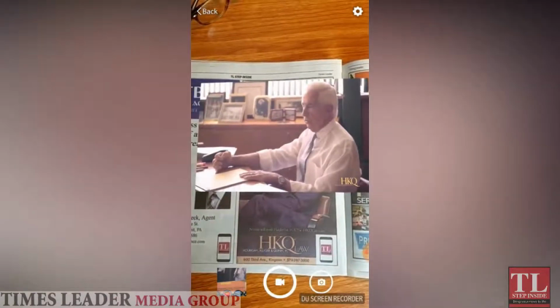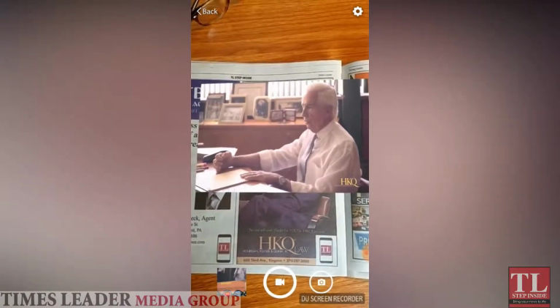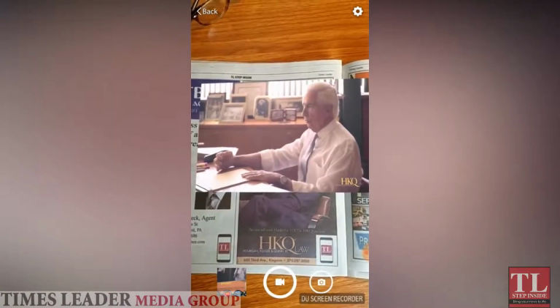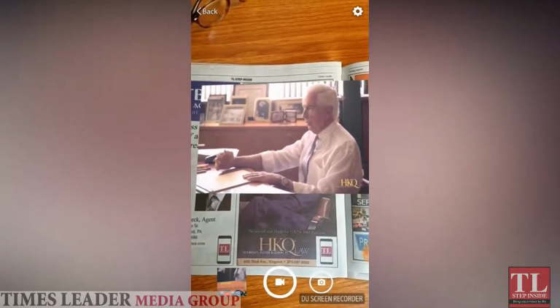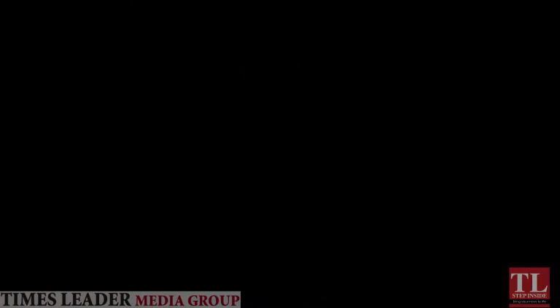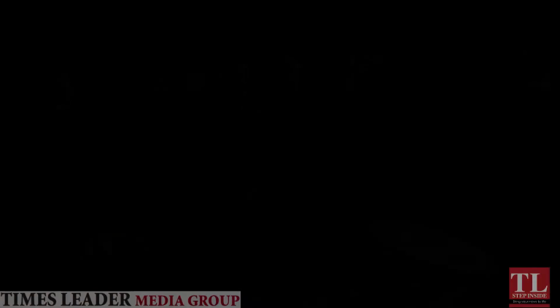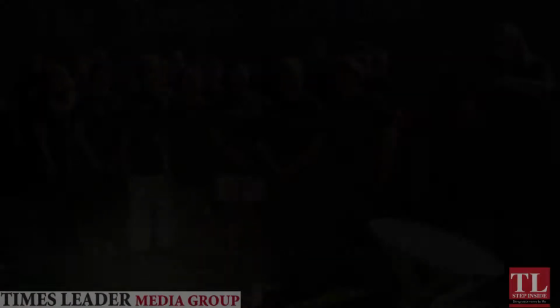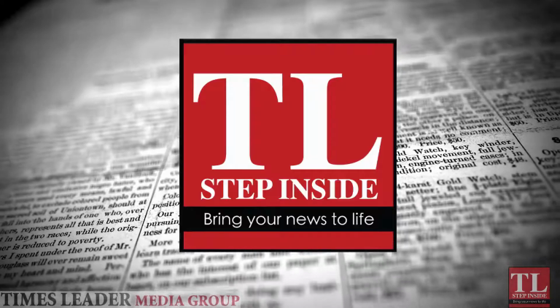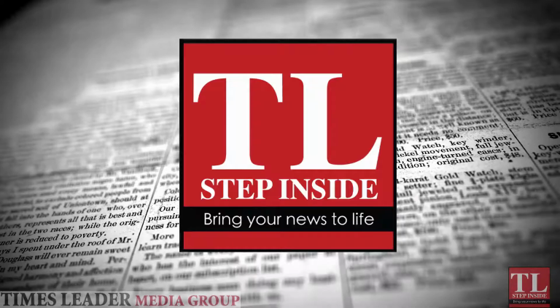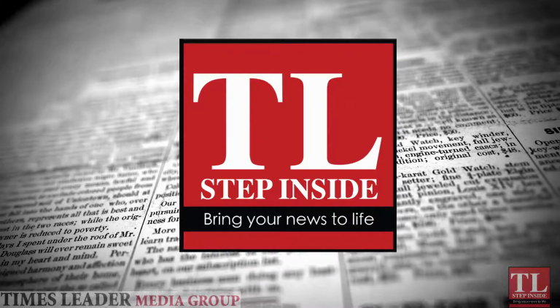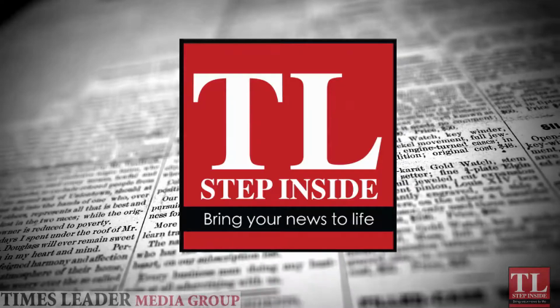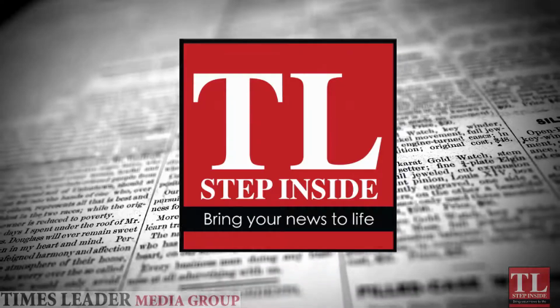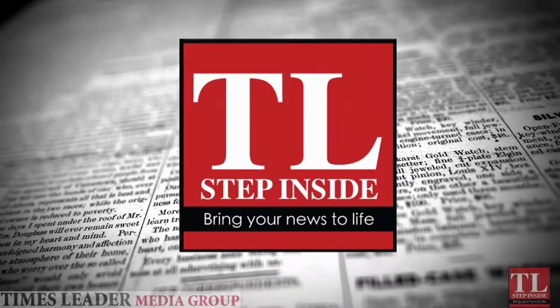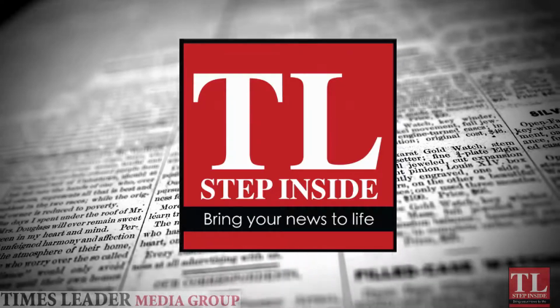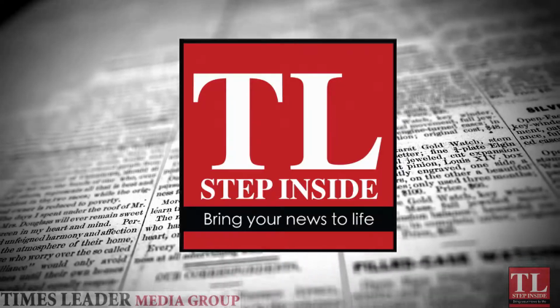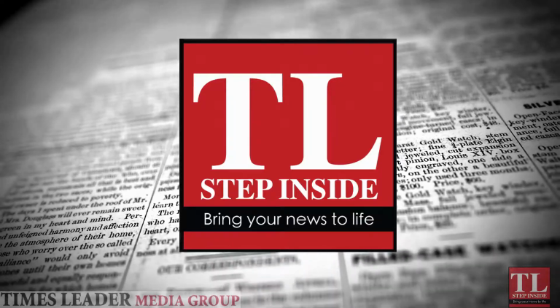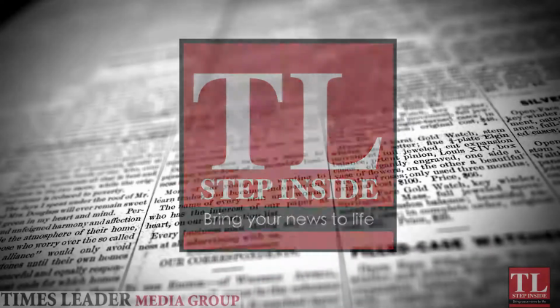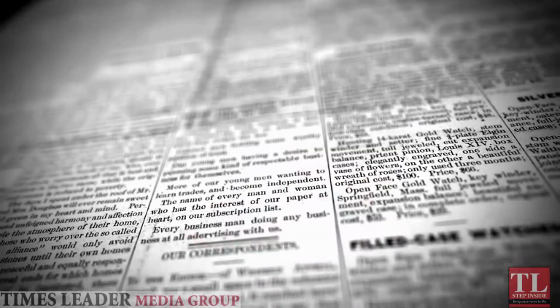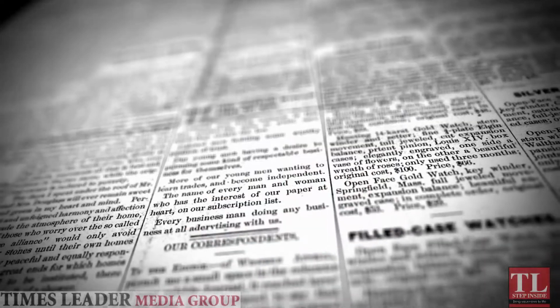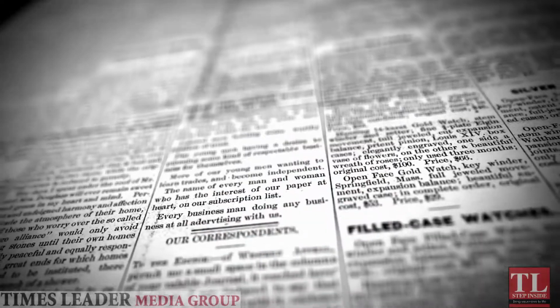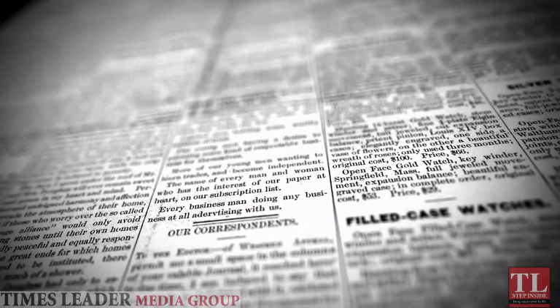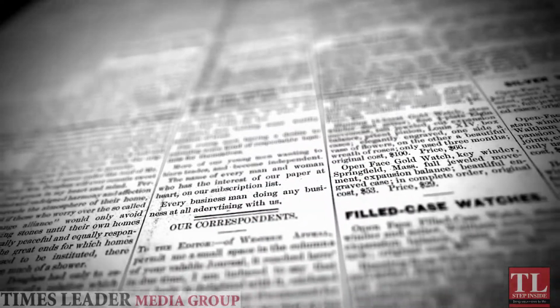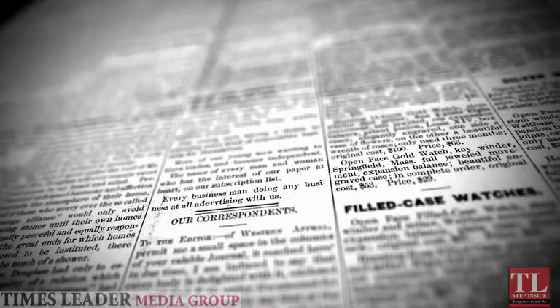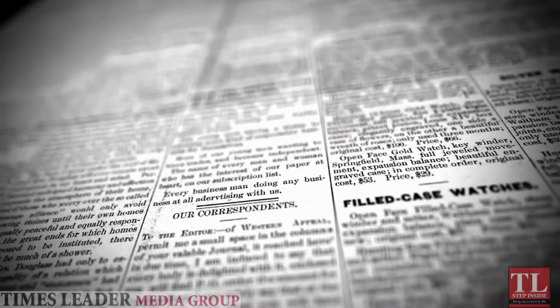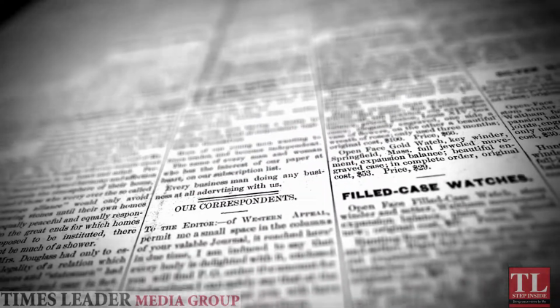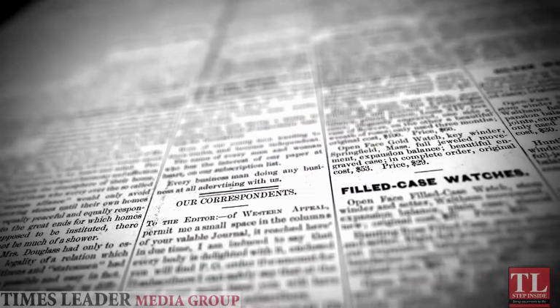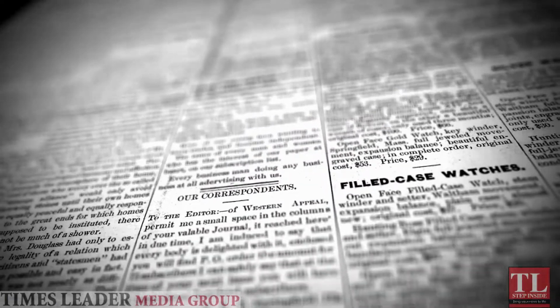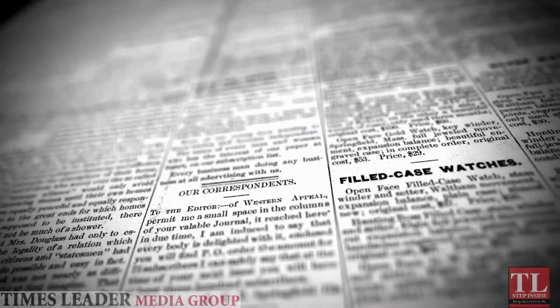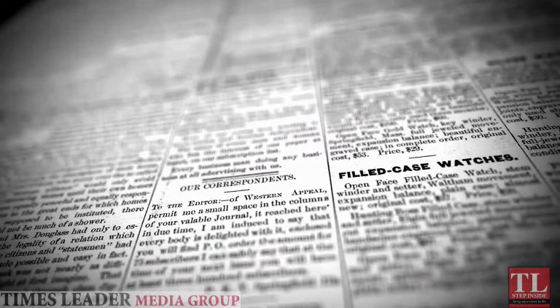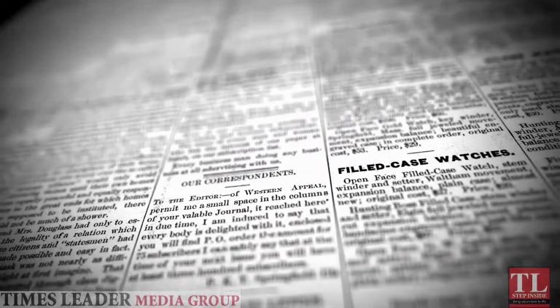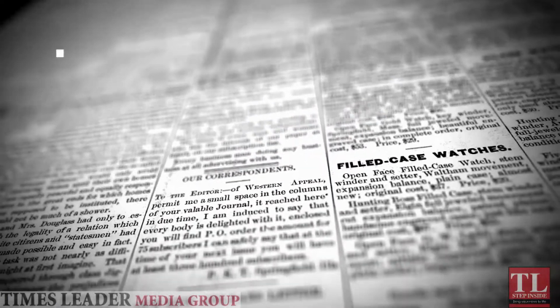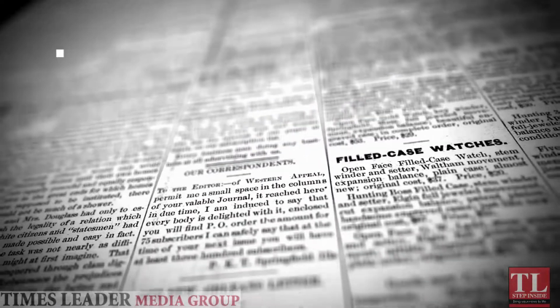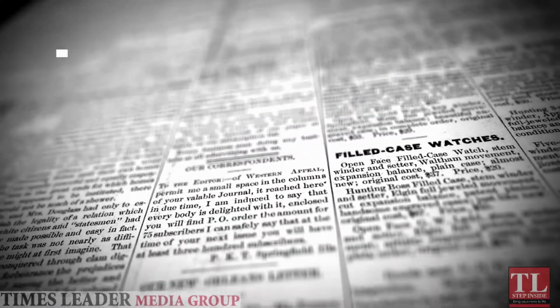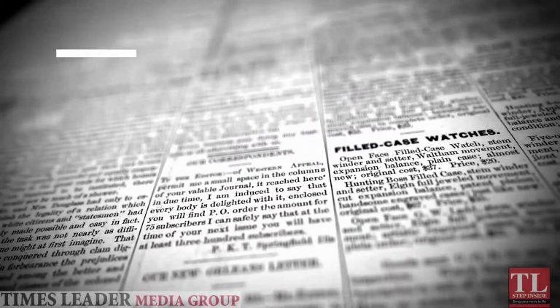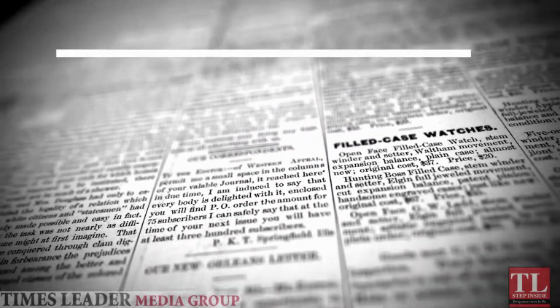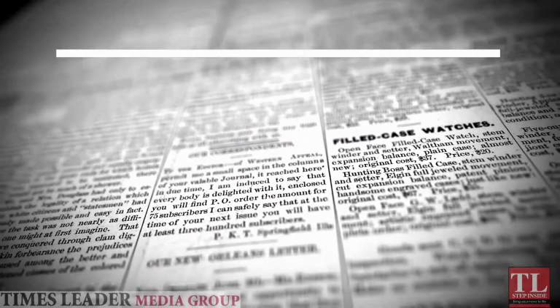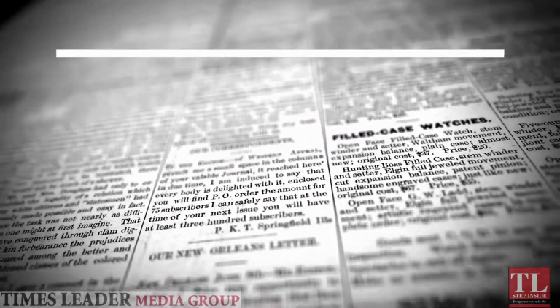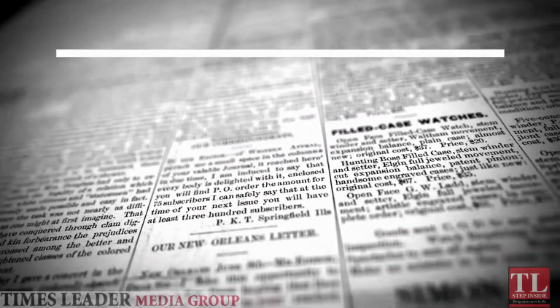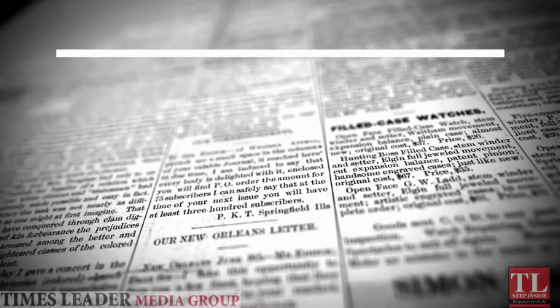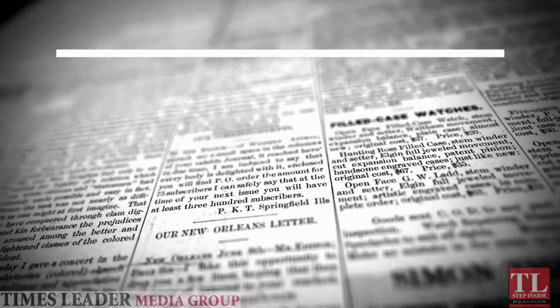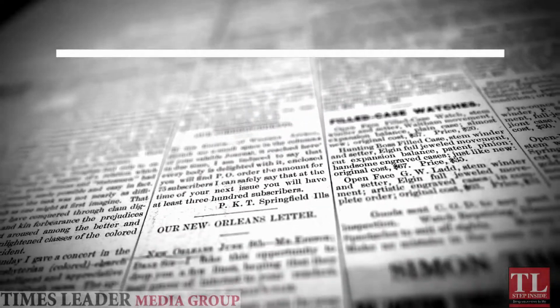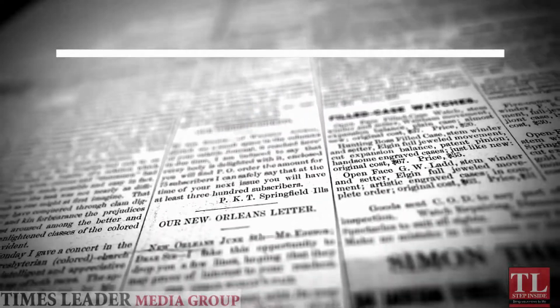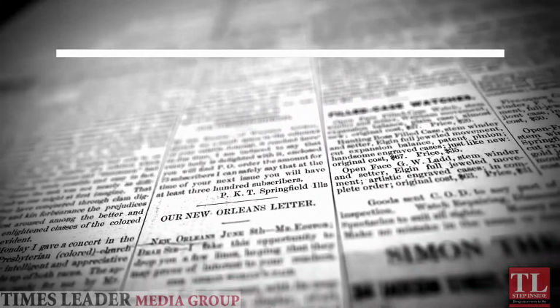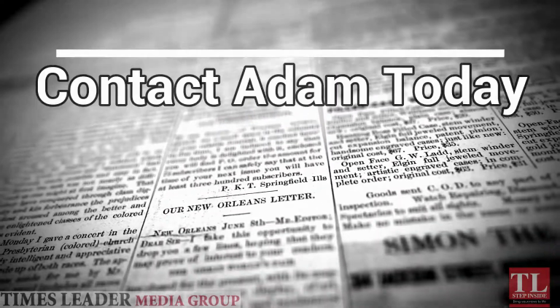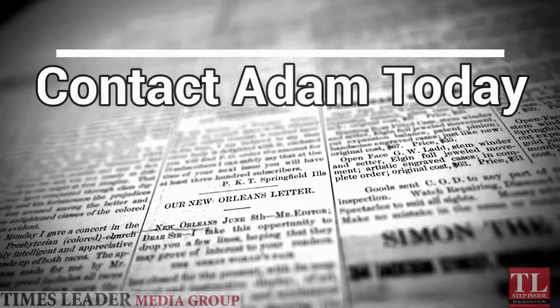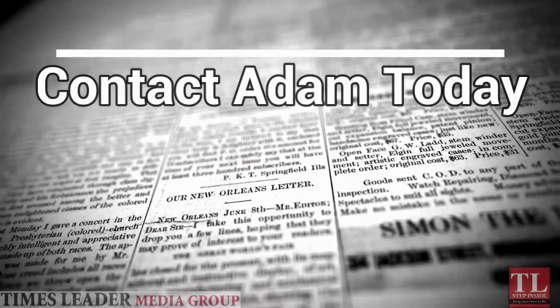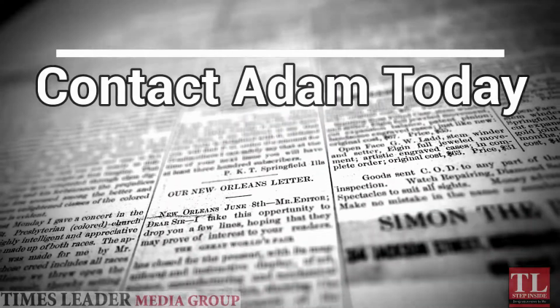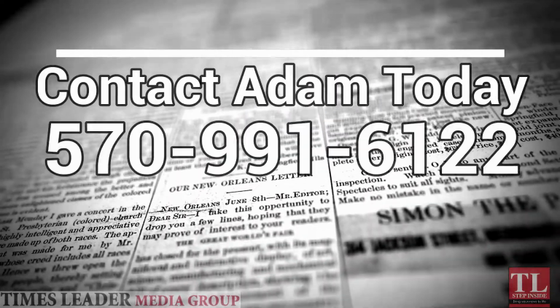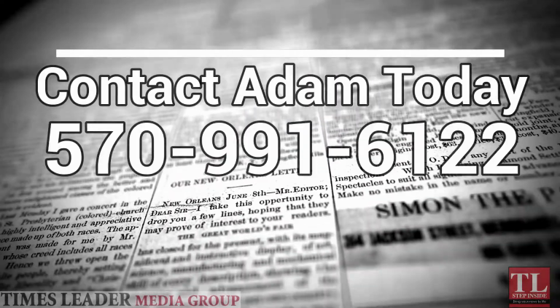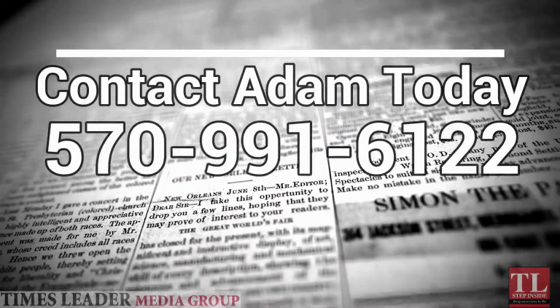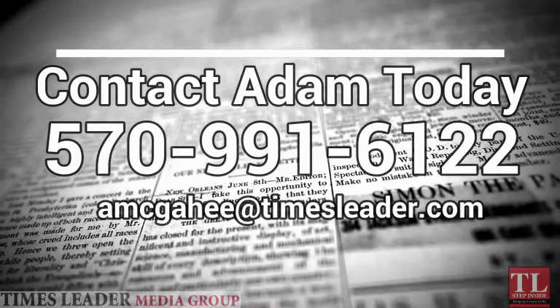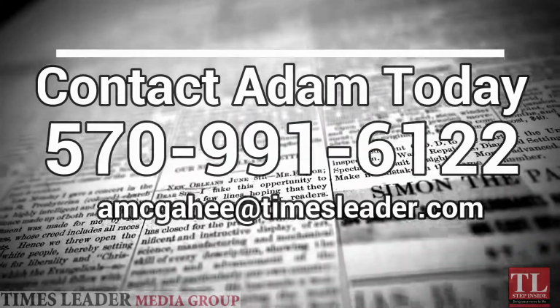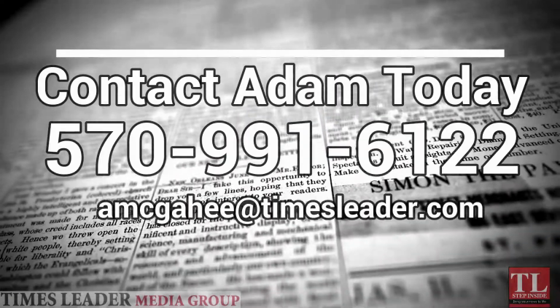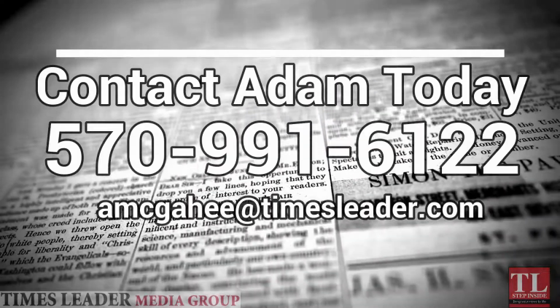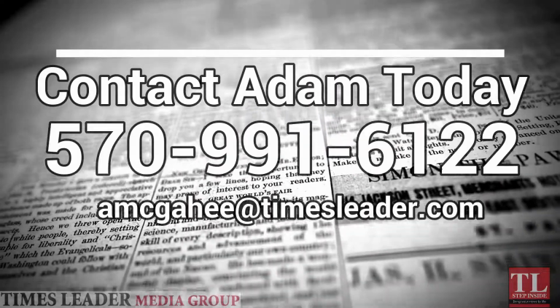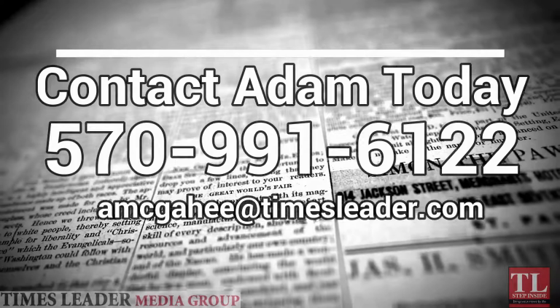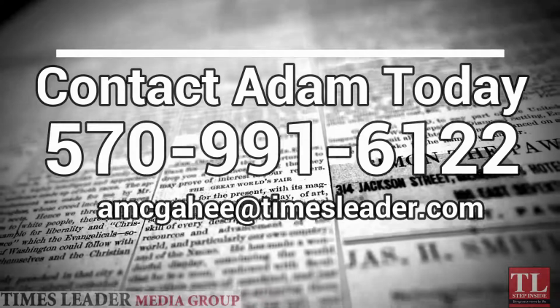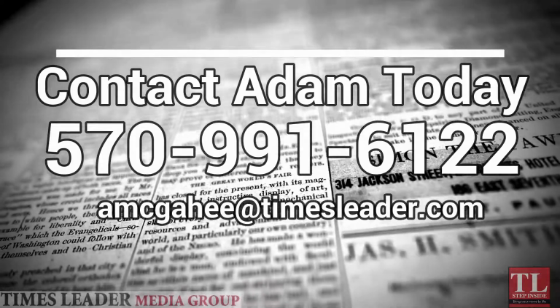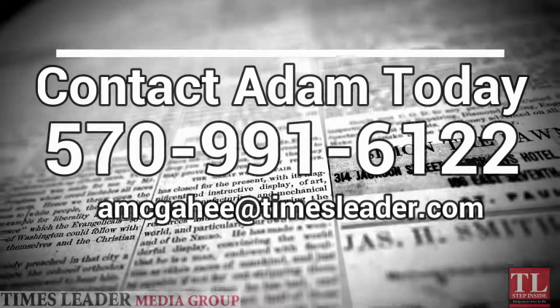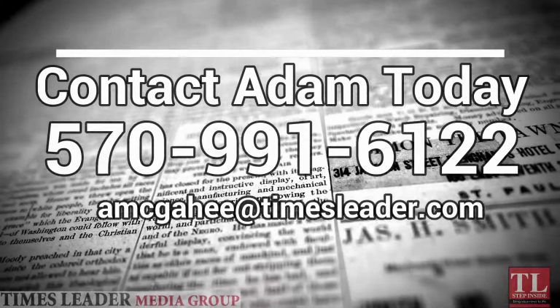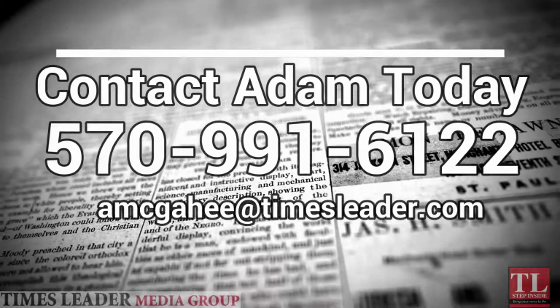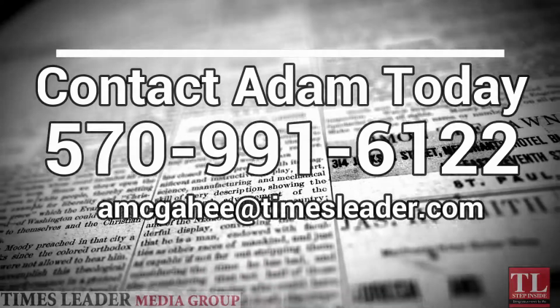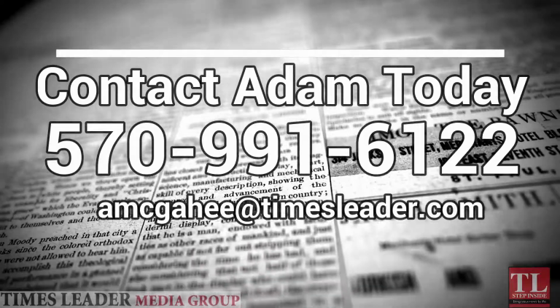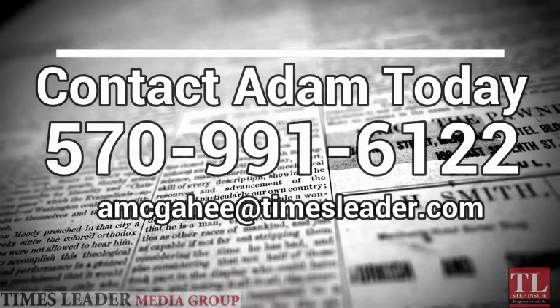If this is something you're interested in, you can reach me at 570-991-6122.